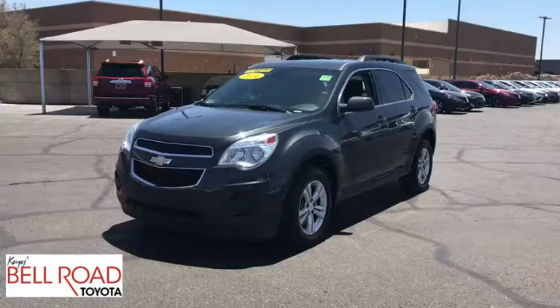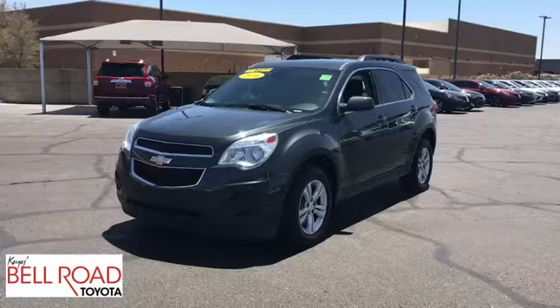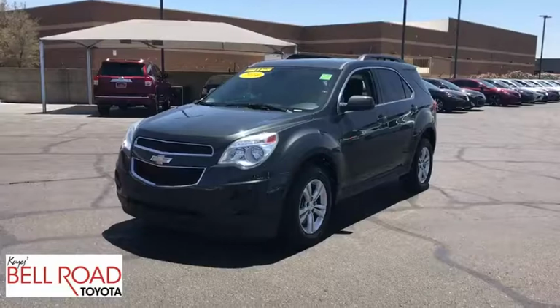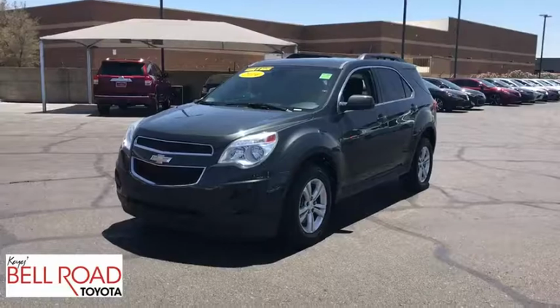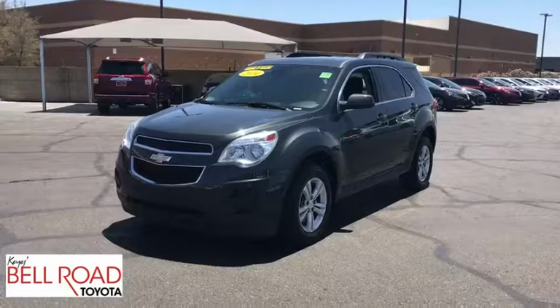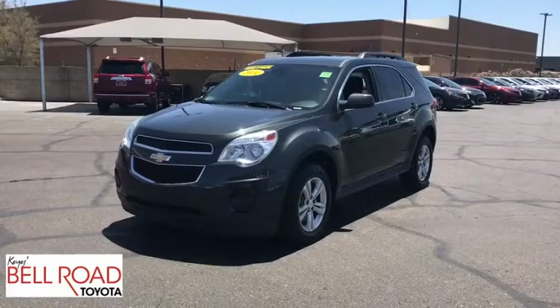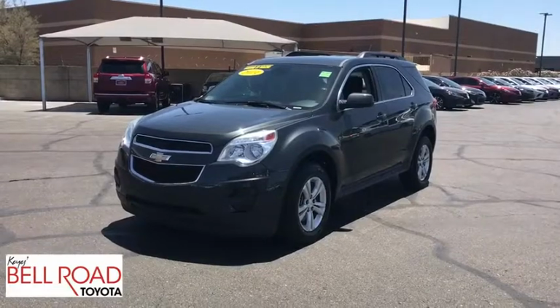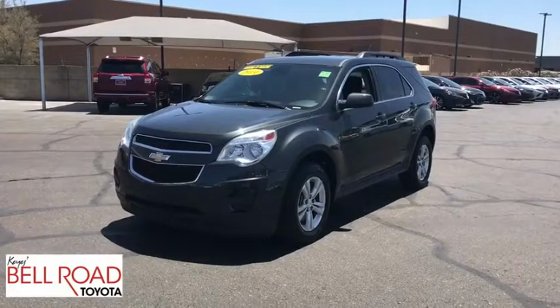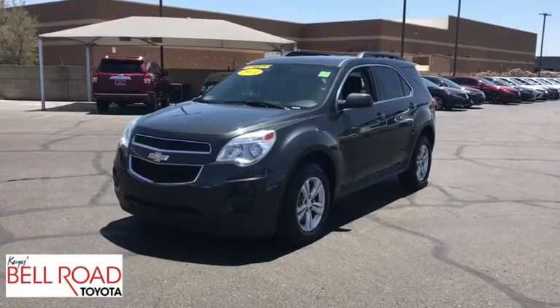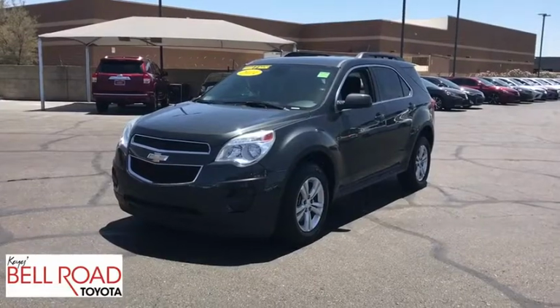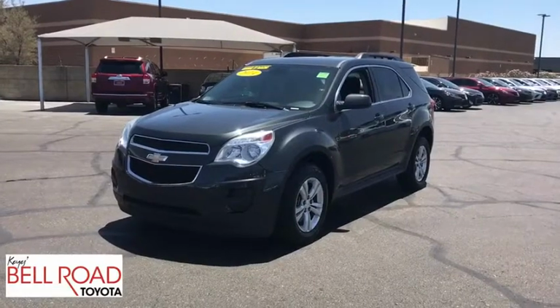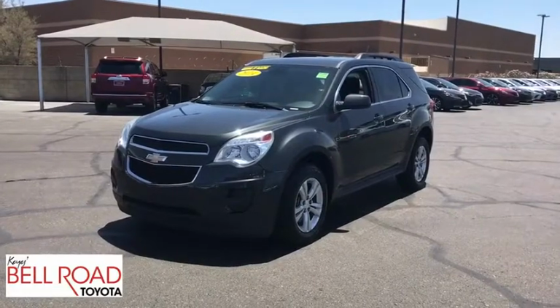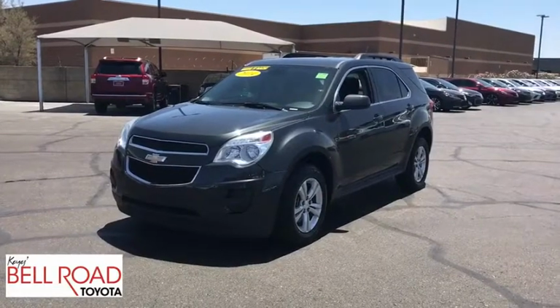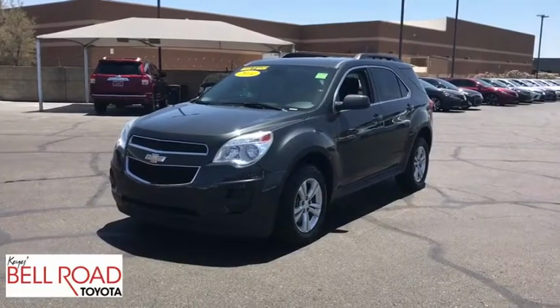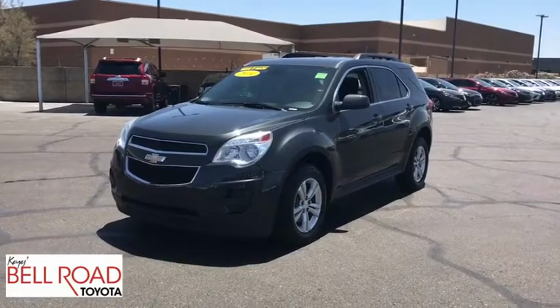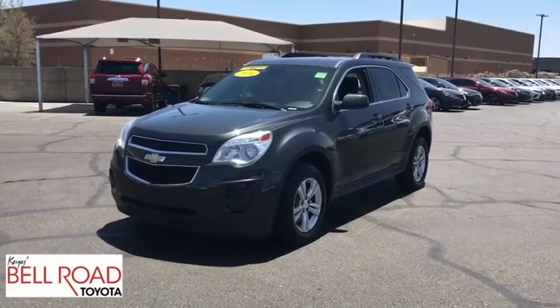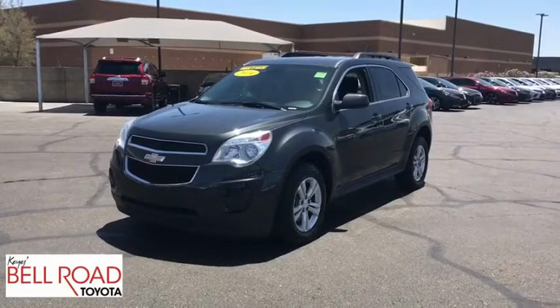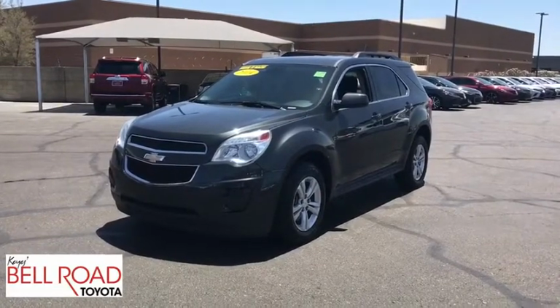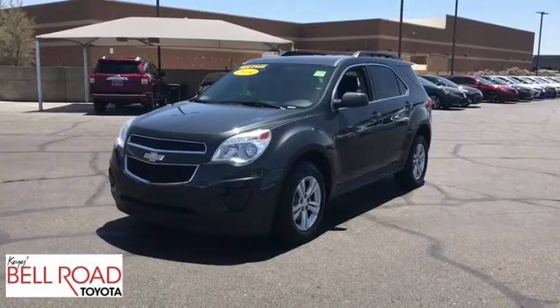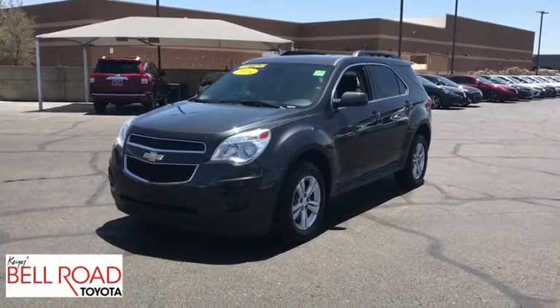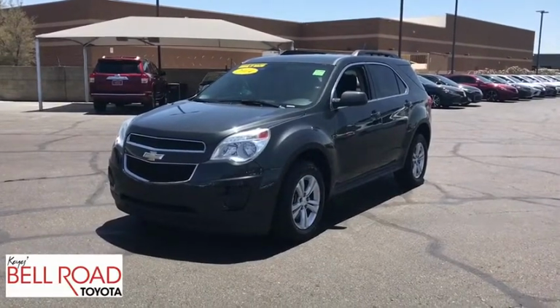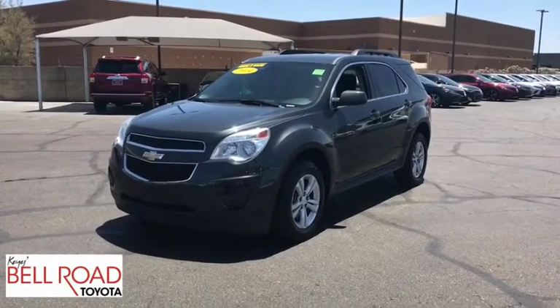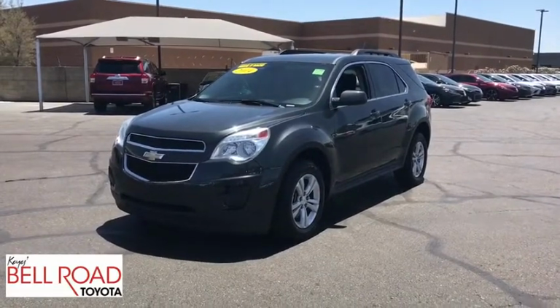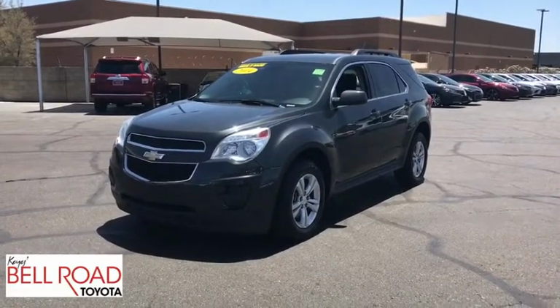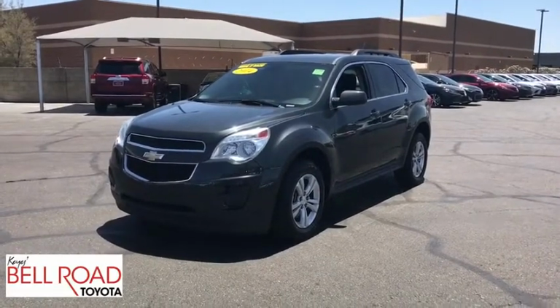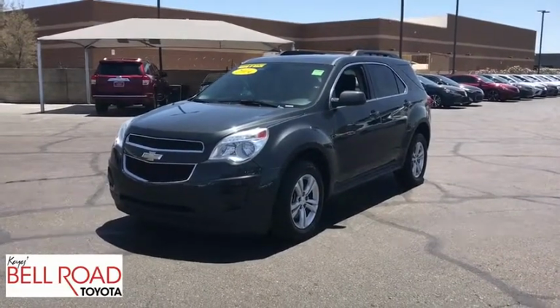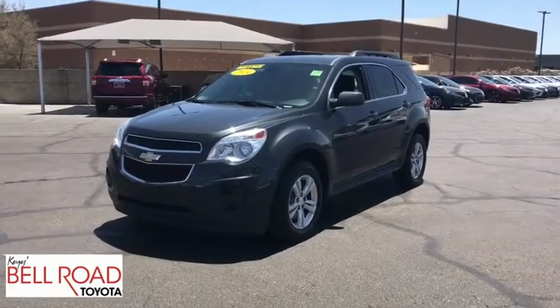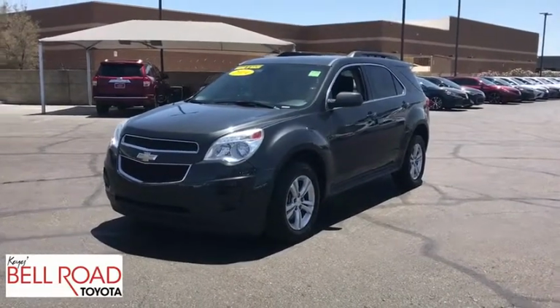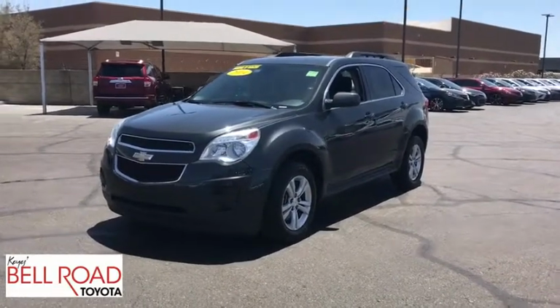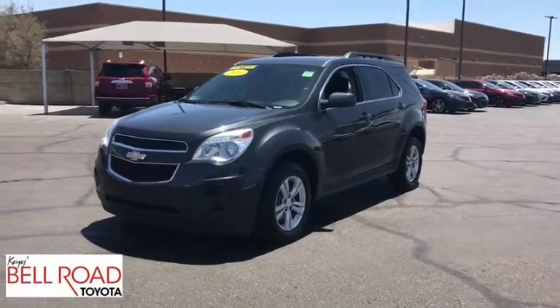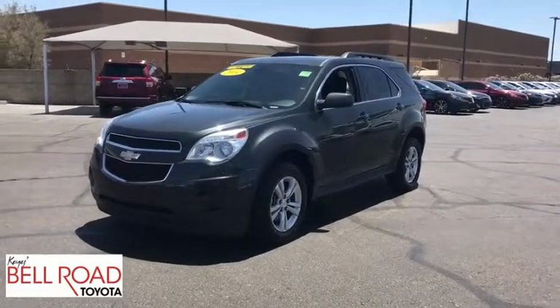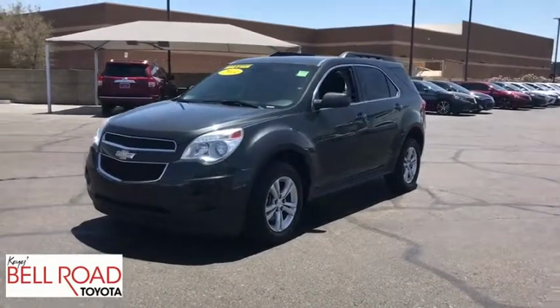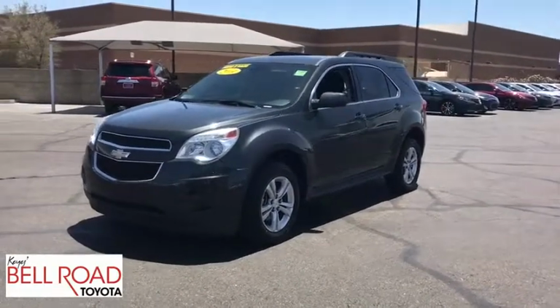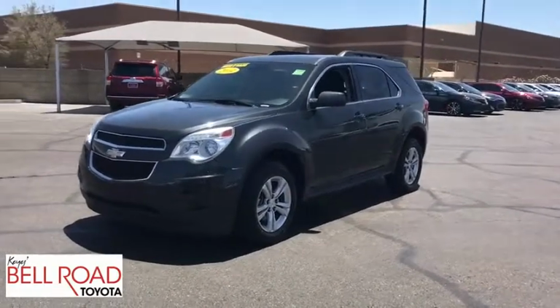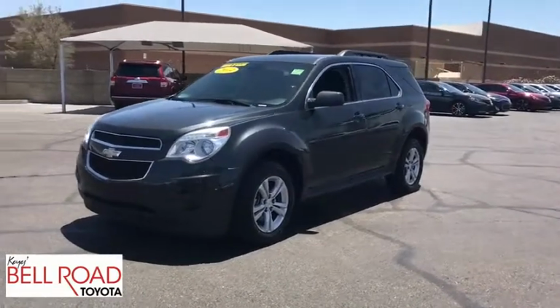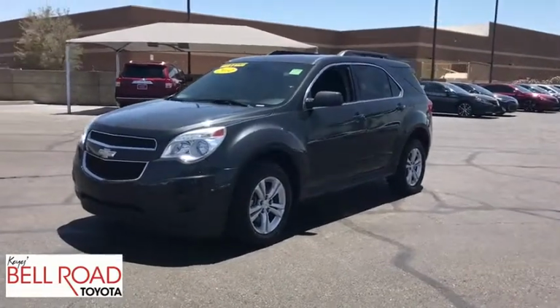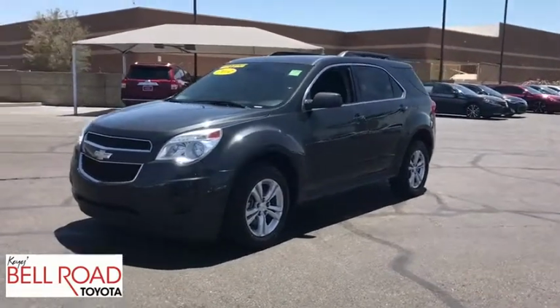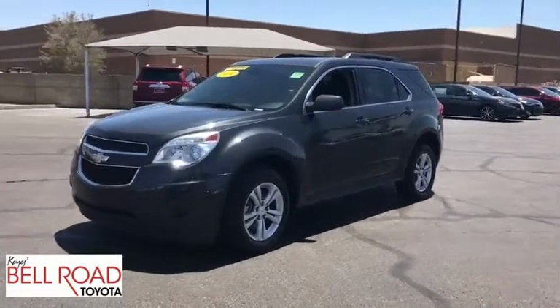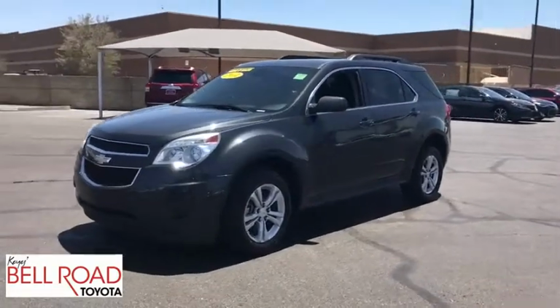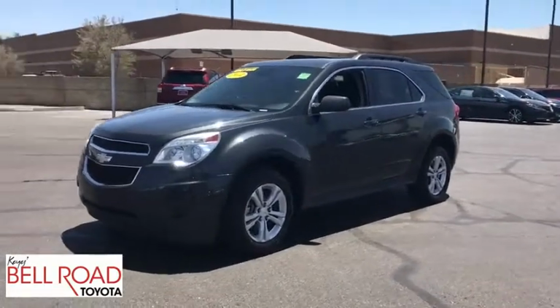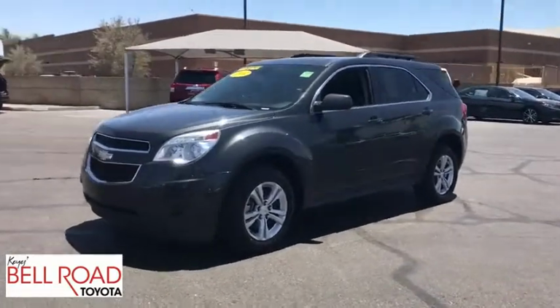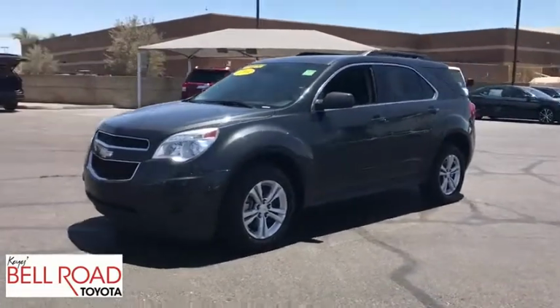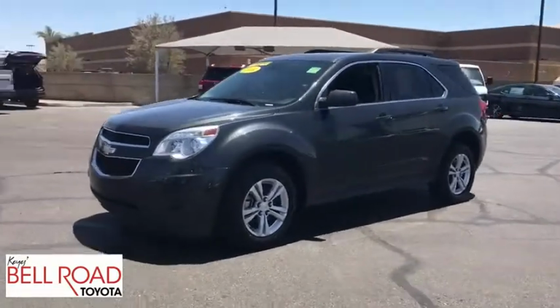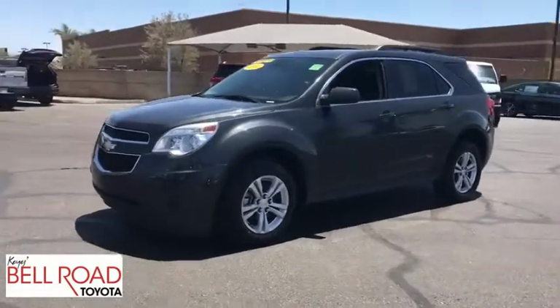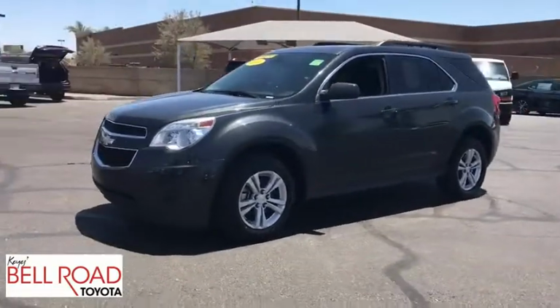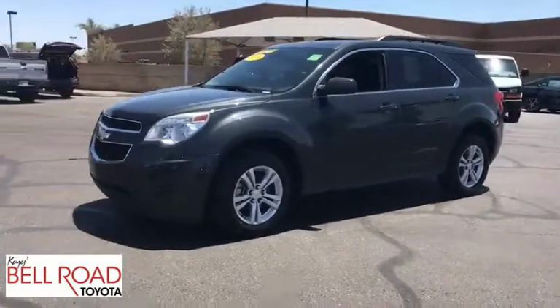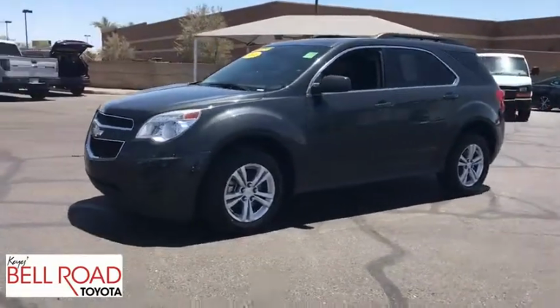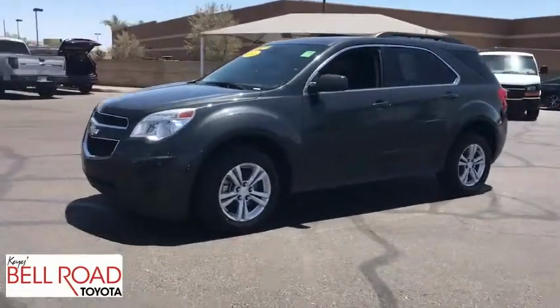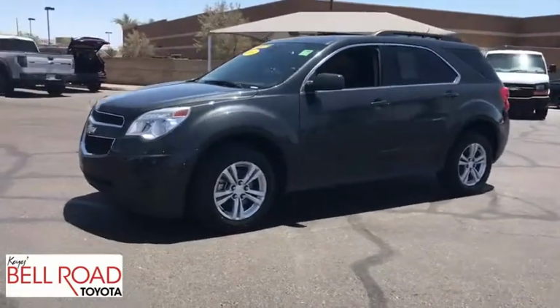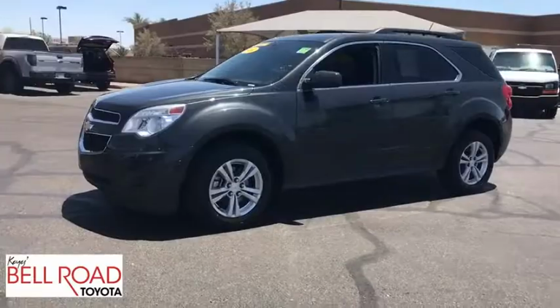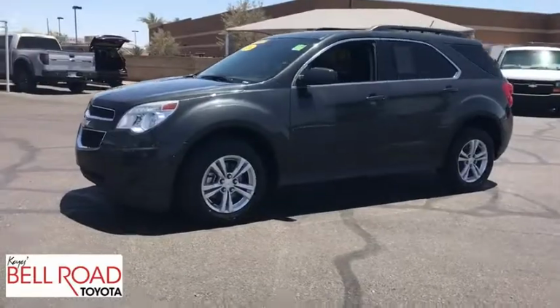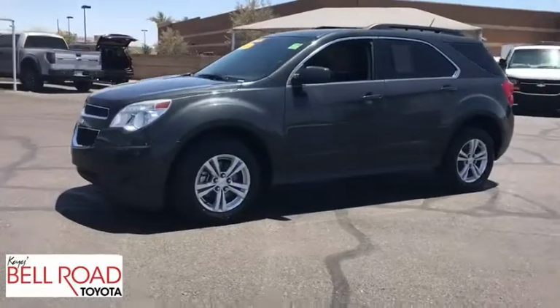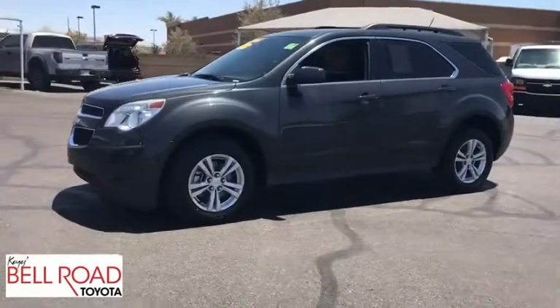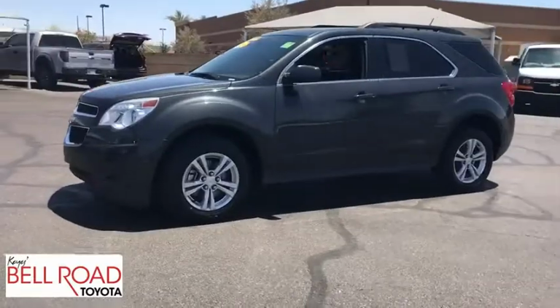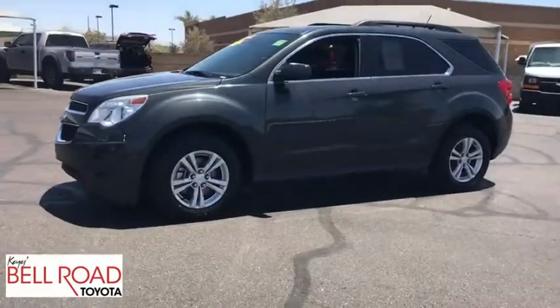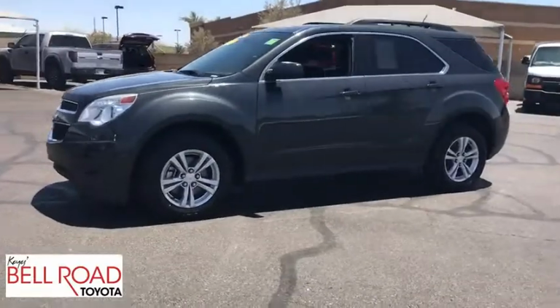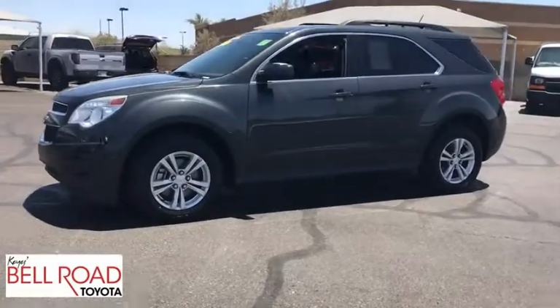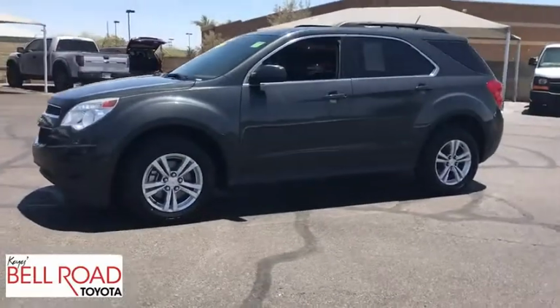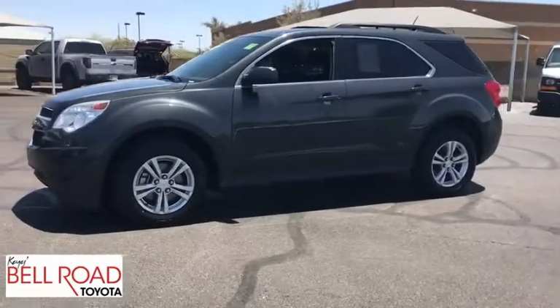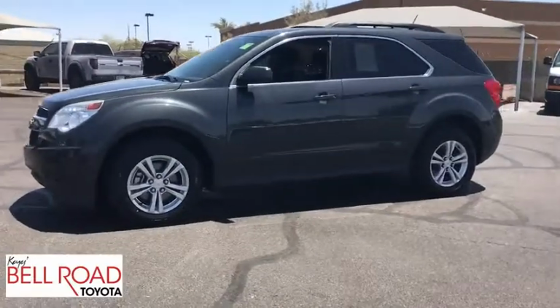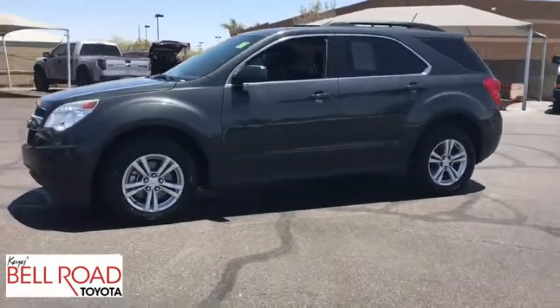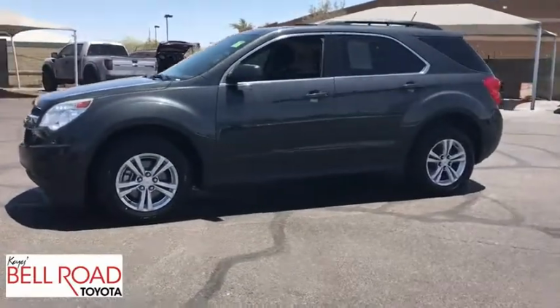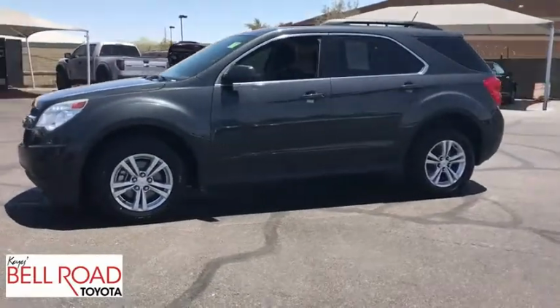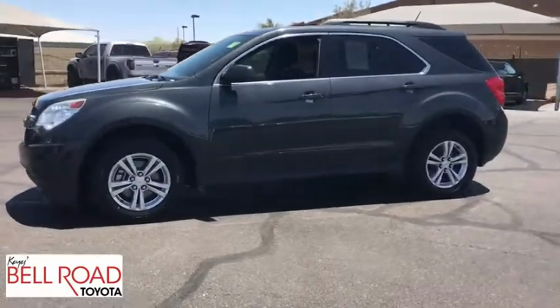The 2014 Chevrolet Equinox. Fuel efficiency, safety, and value equals the Chevy Equinox.